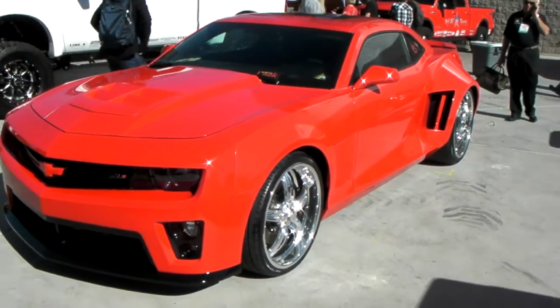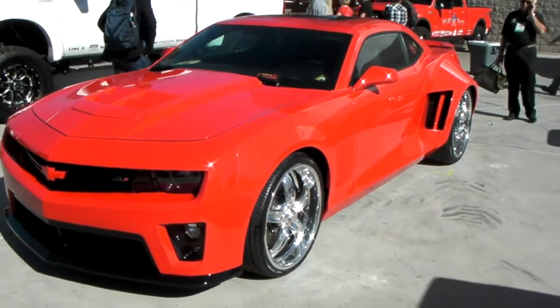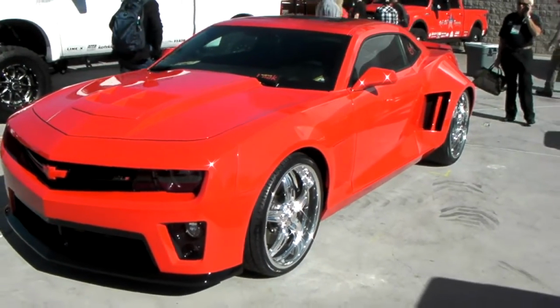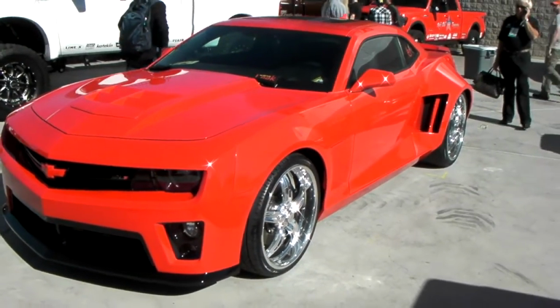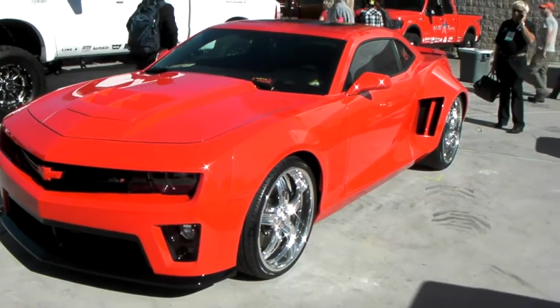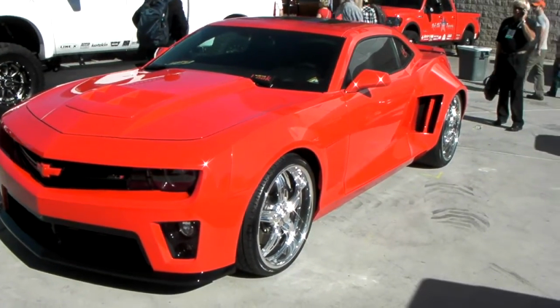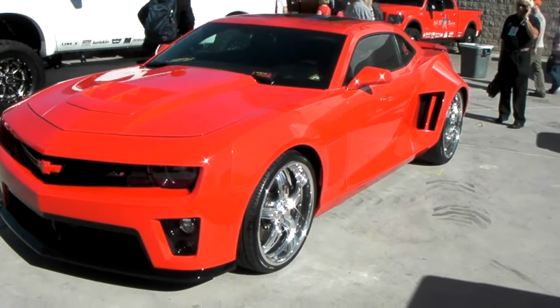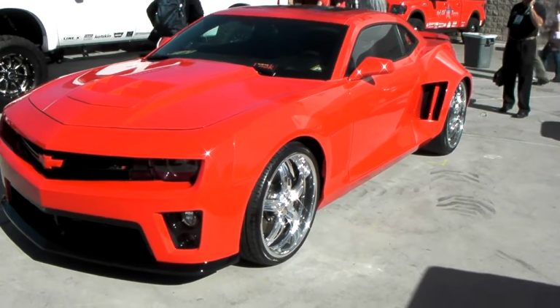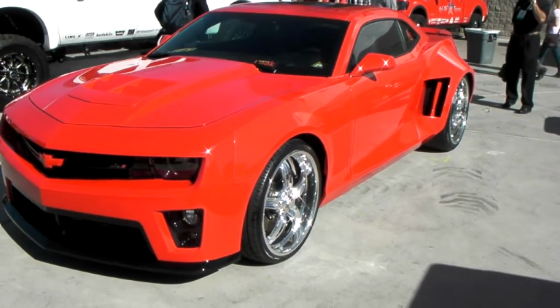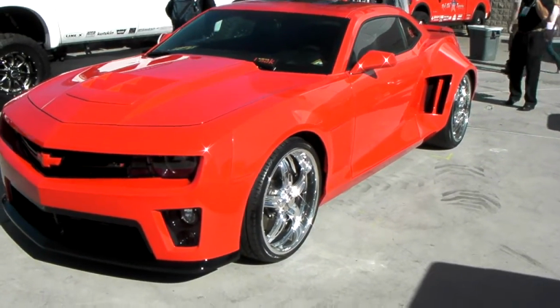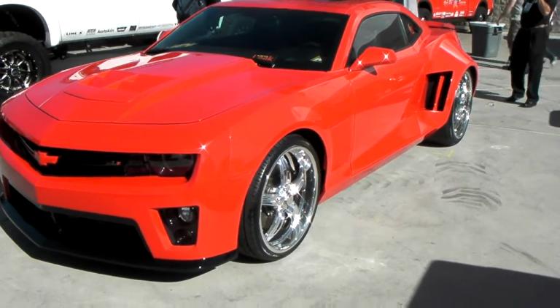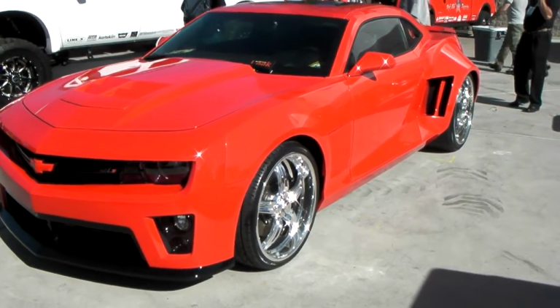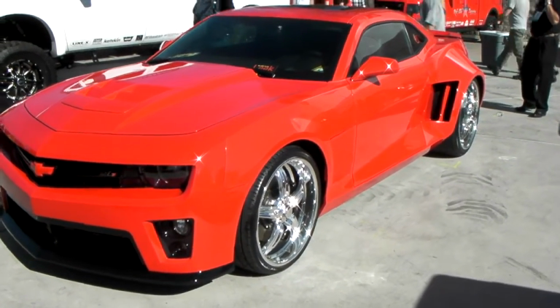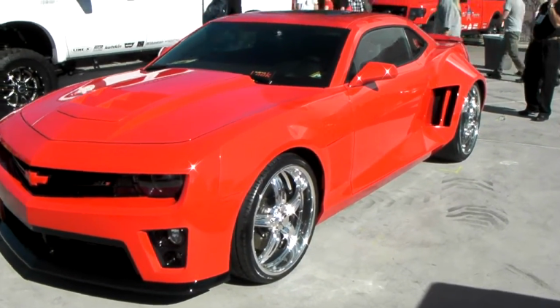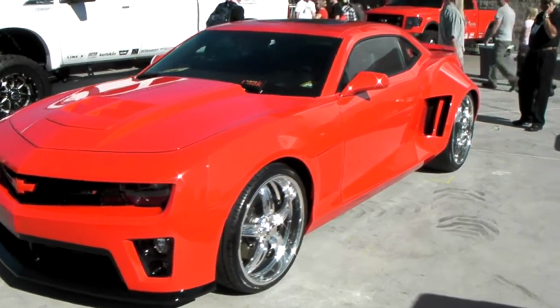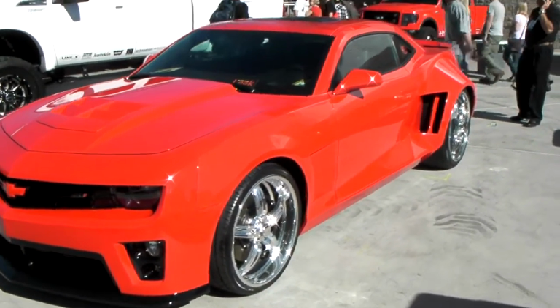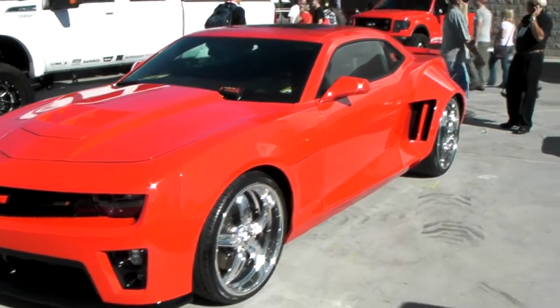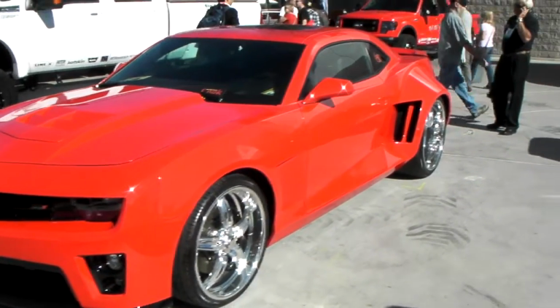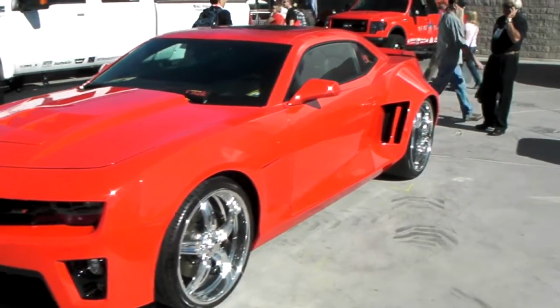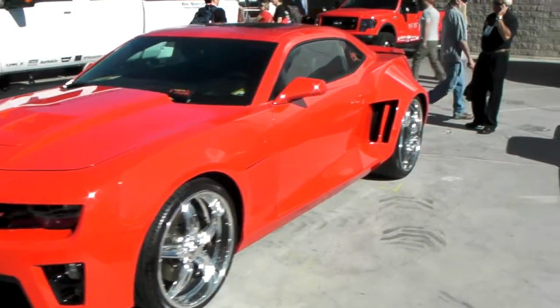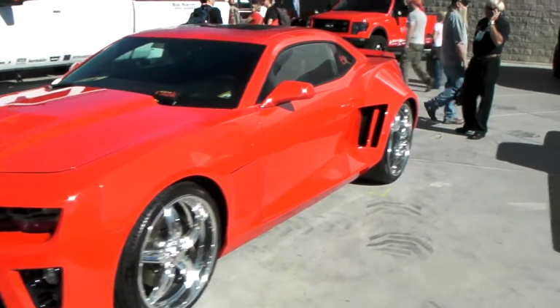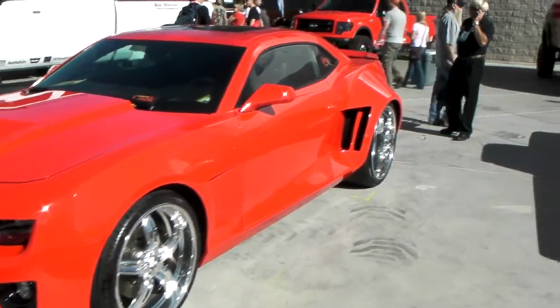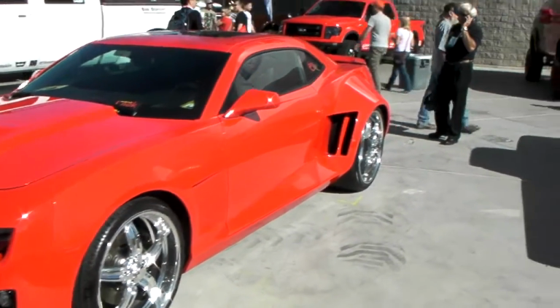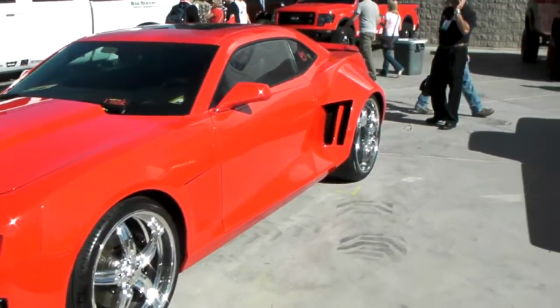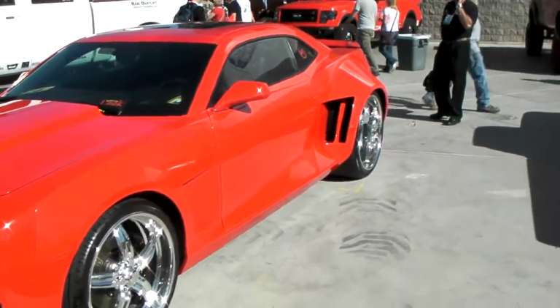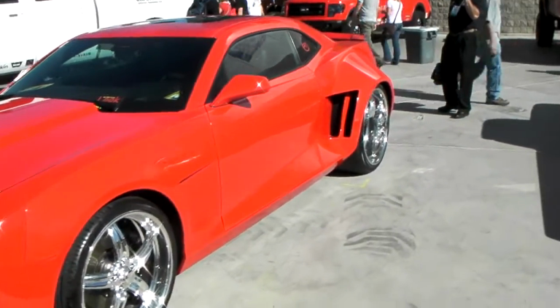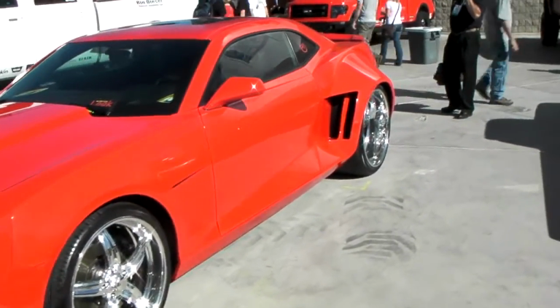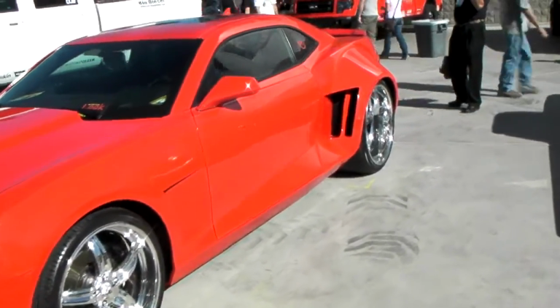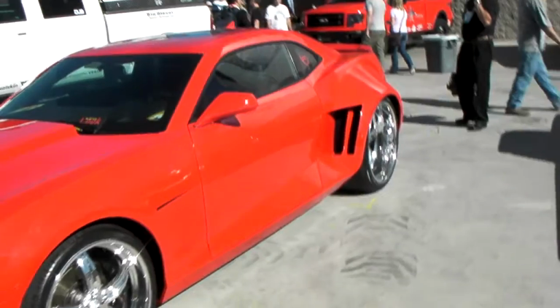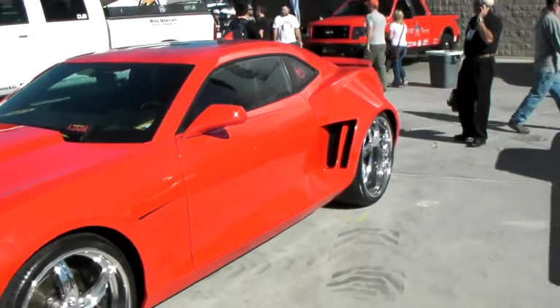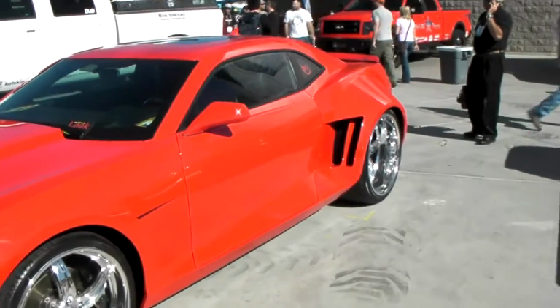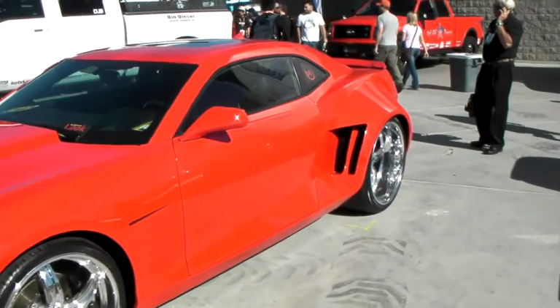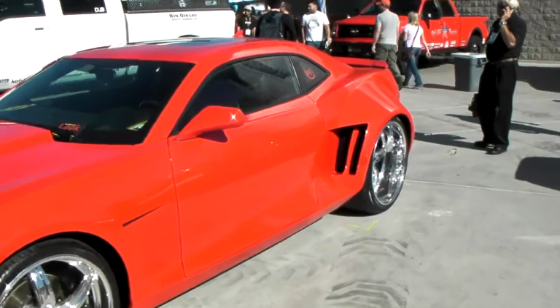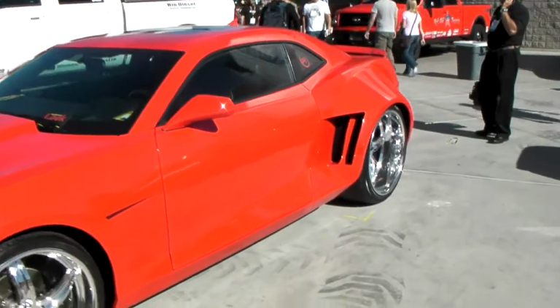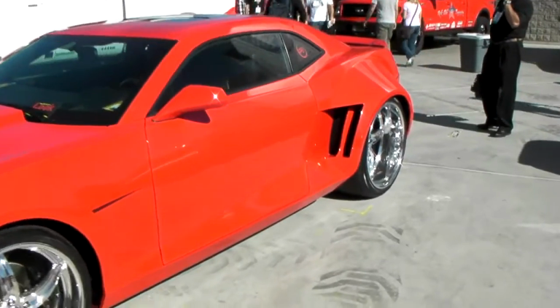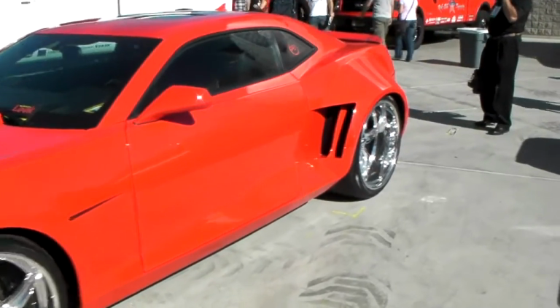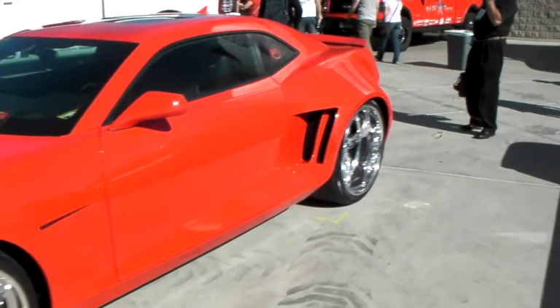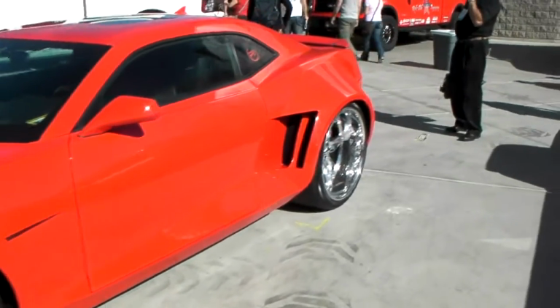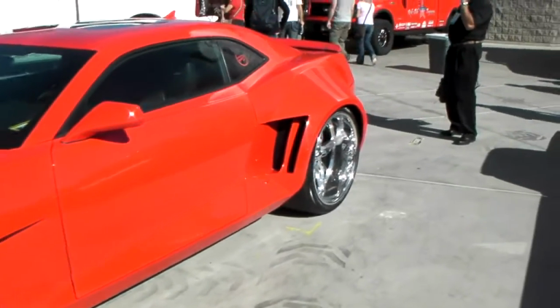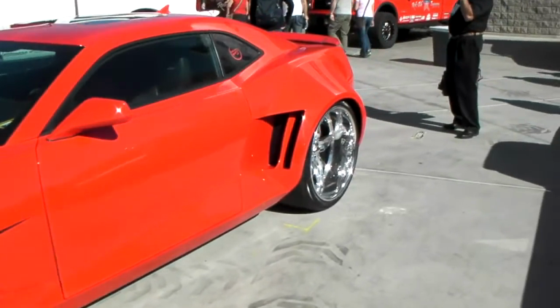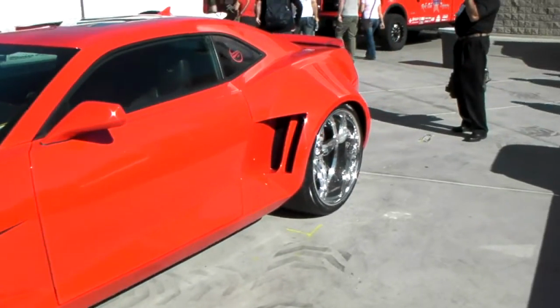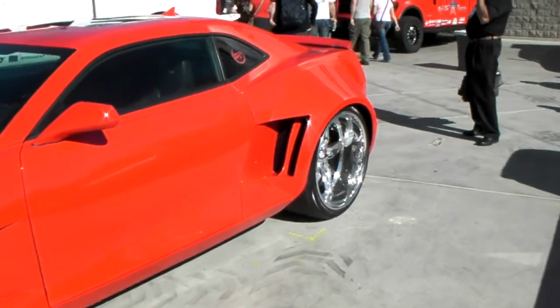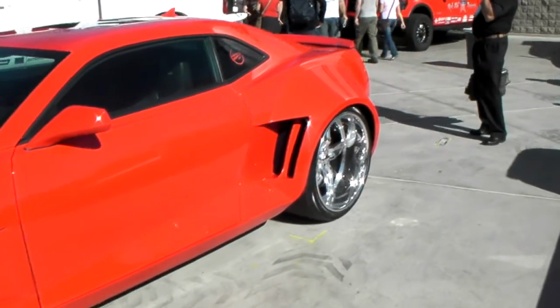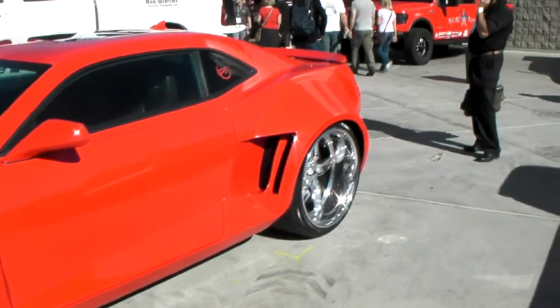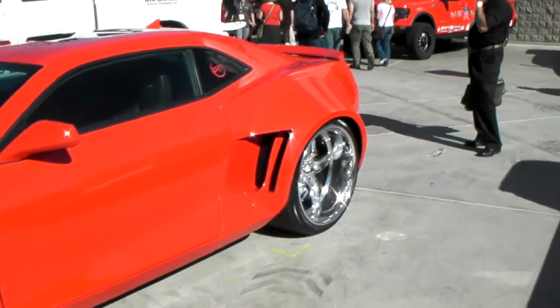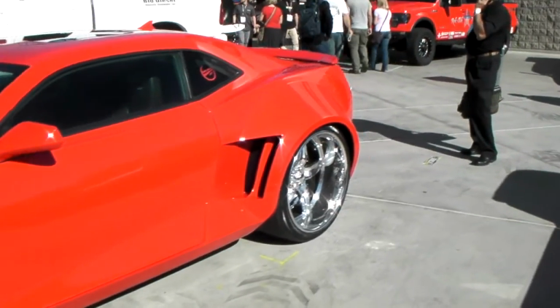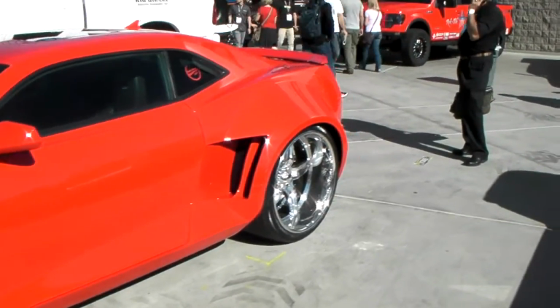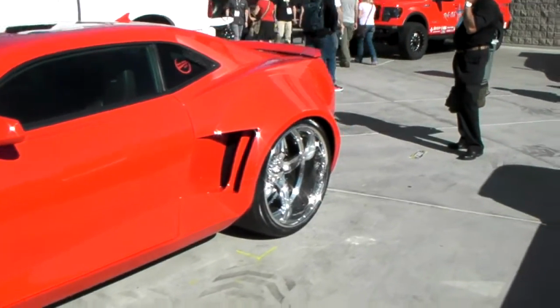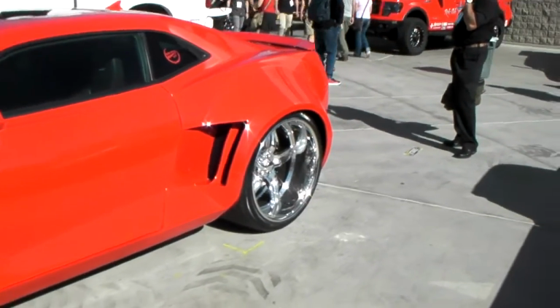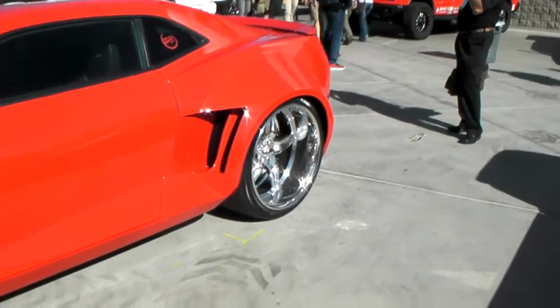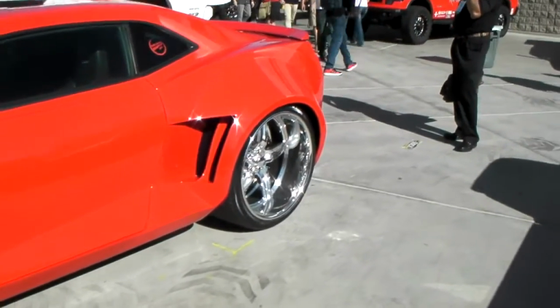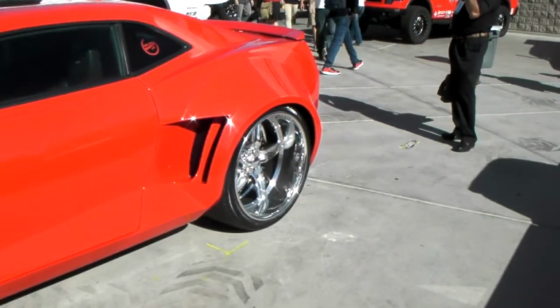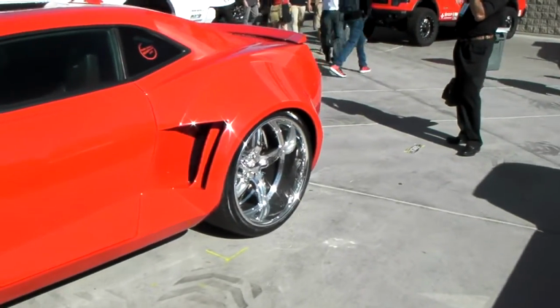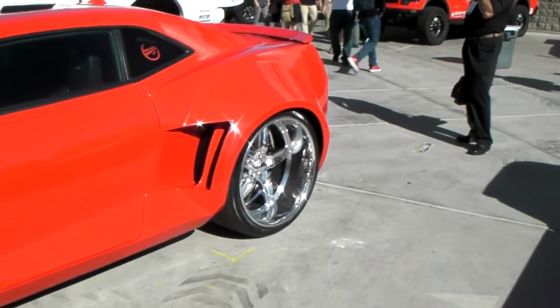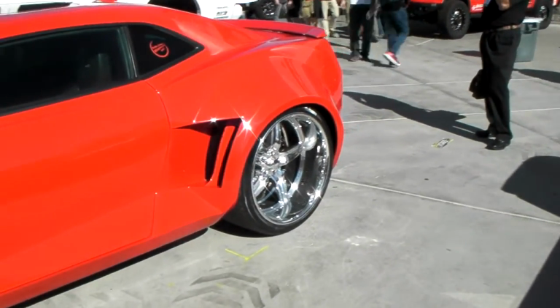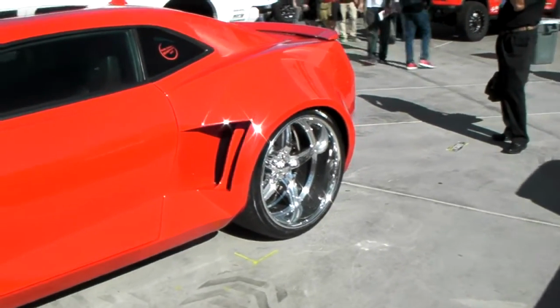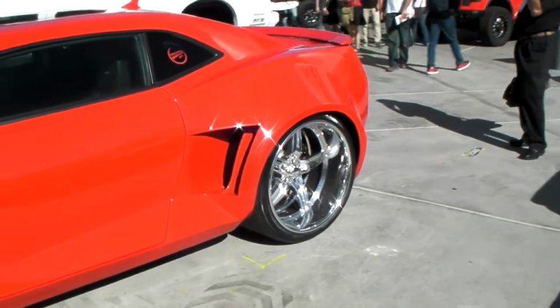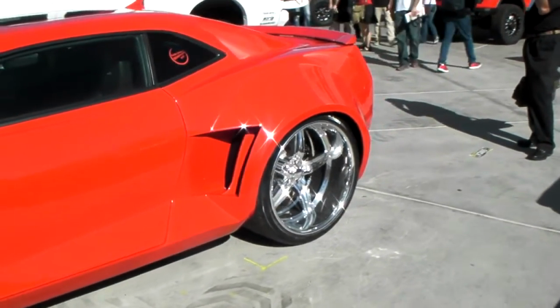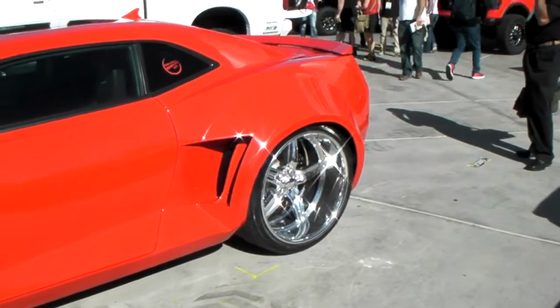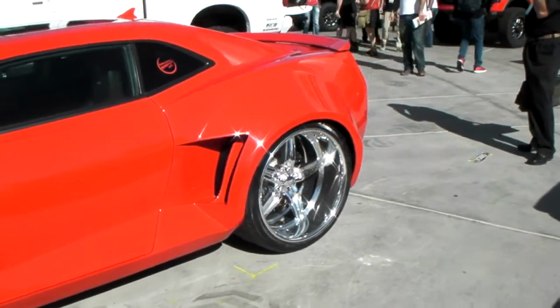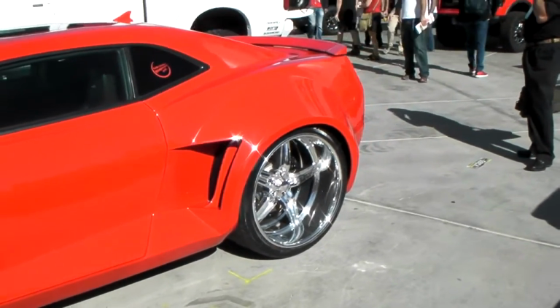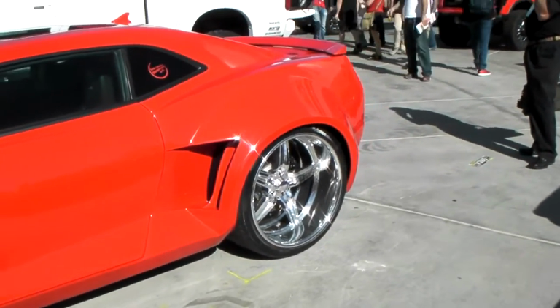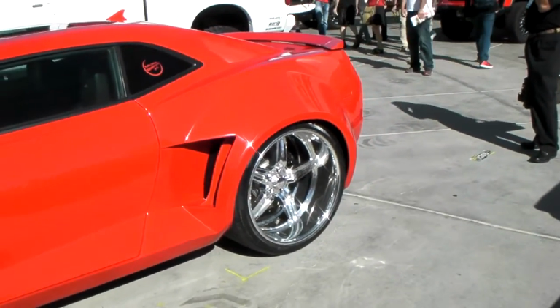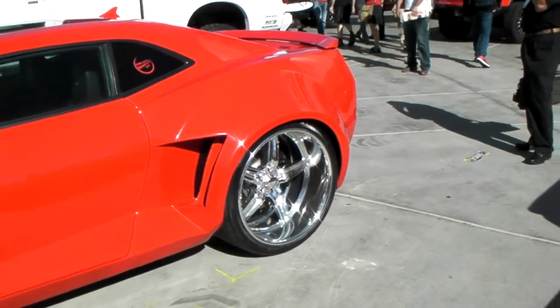Got 22s in the front and 24 by 15s in the rear. You can see with the wide body kit you have the very big lip on the back.